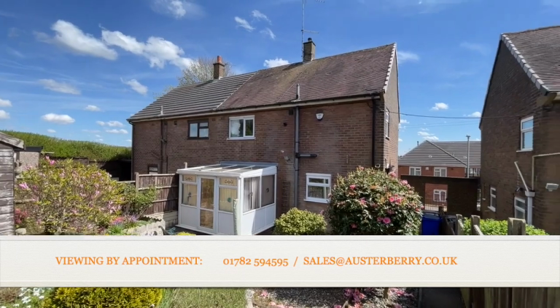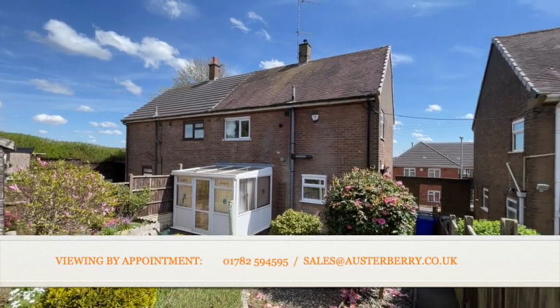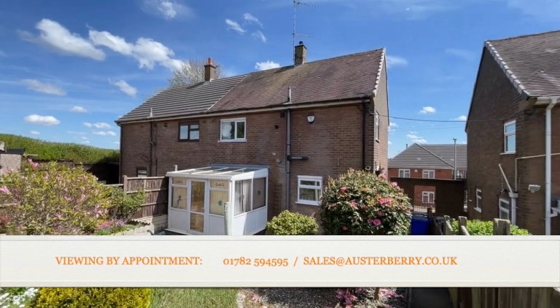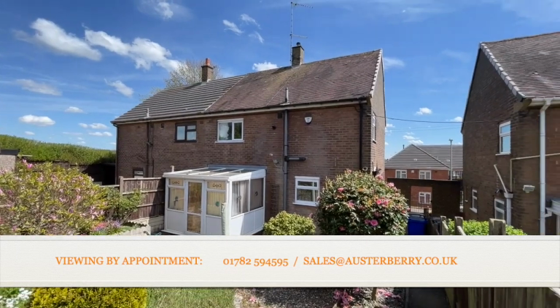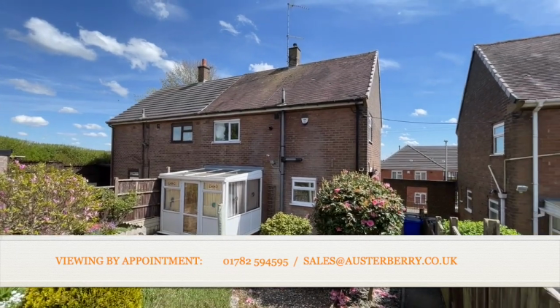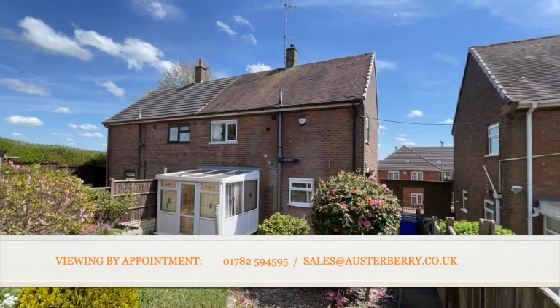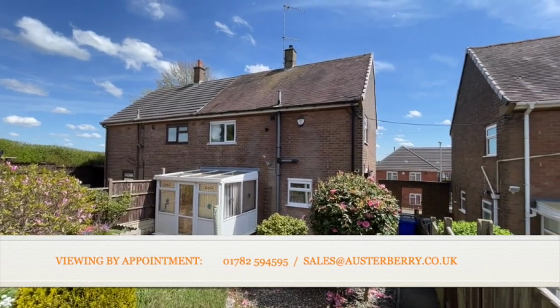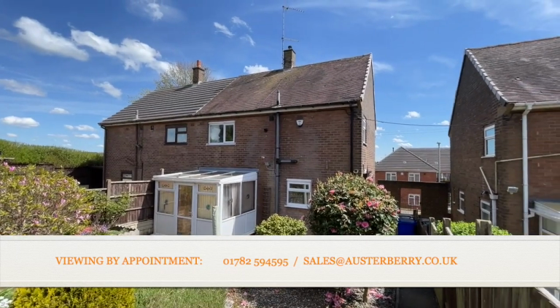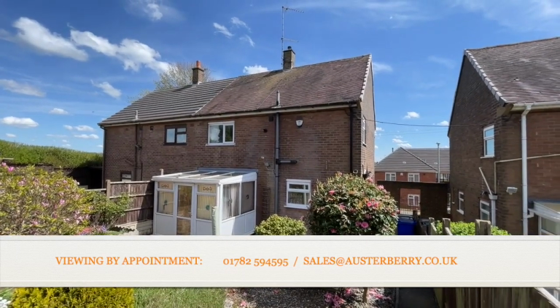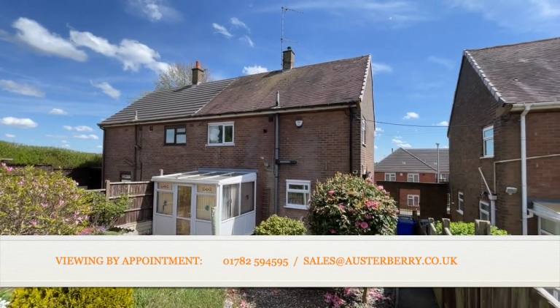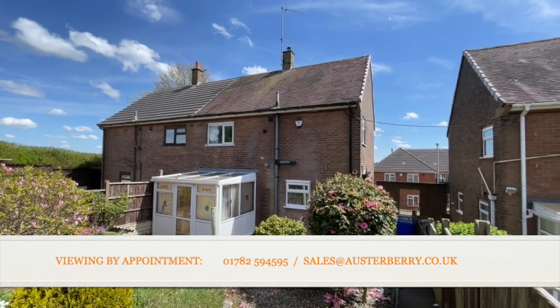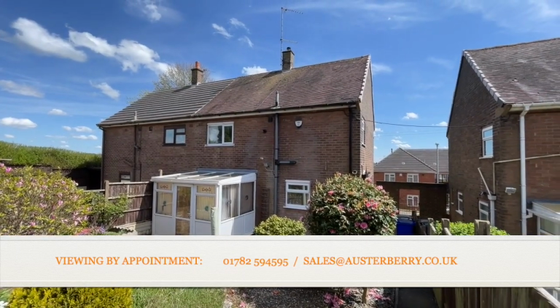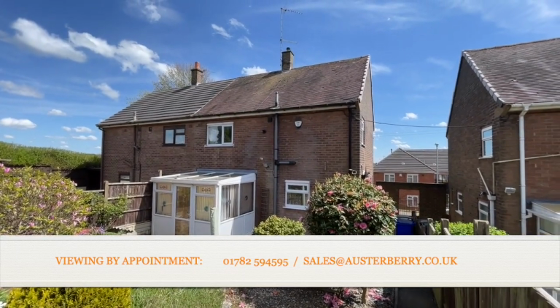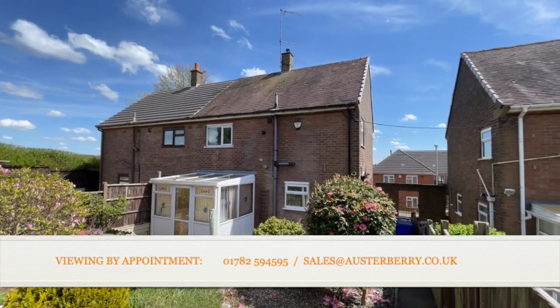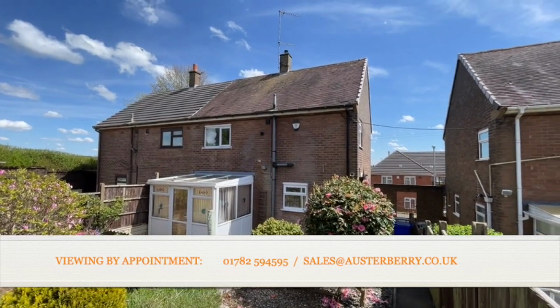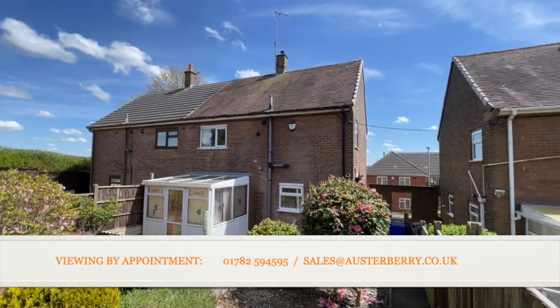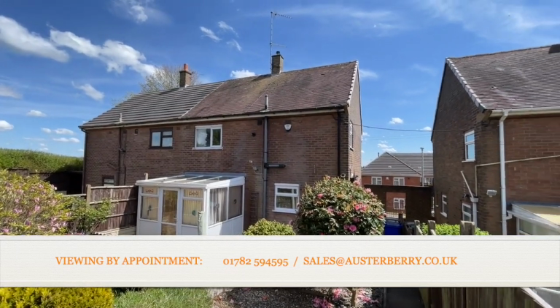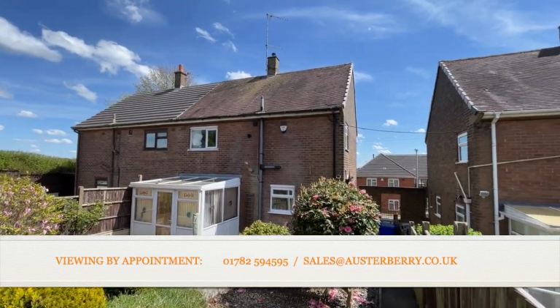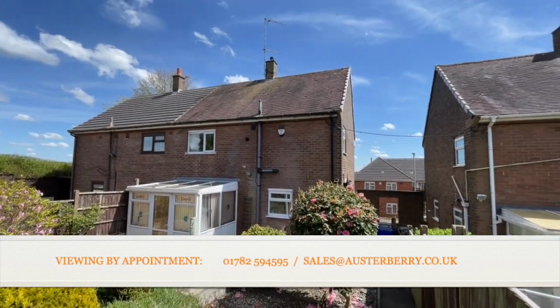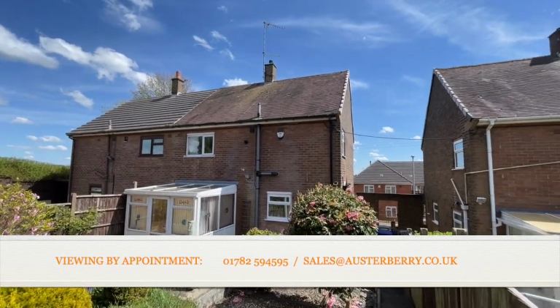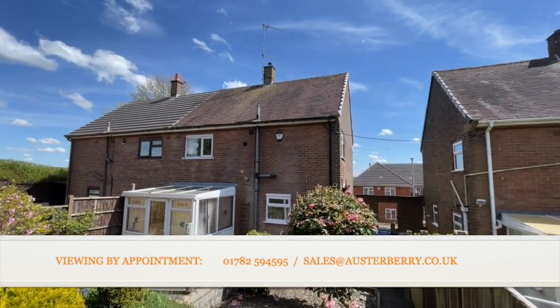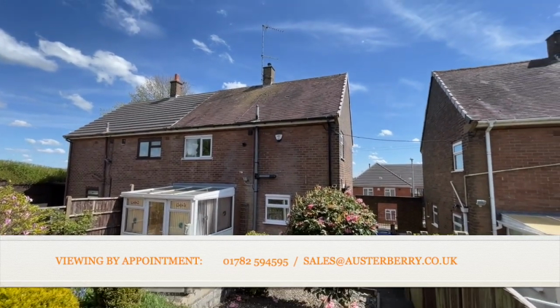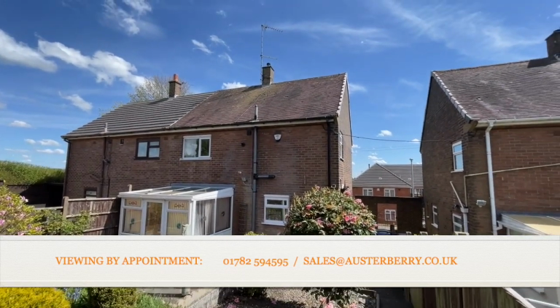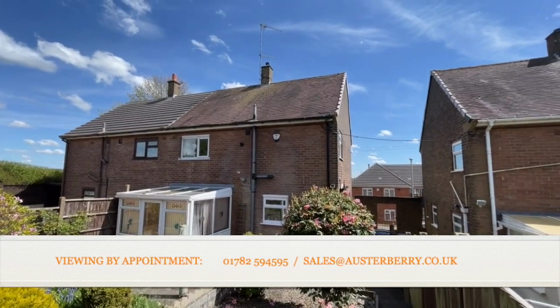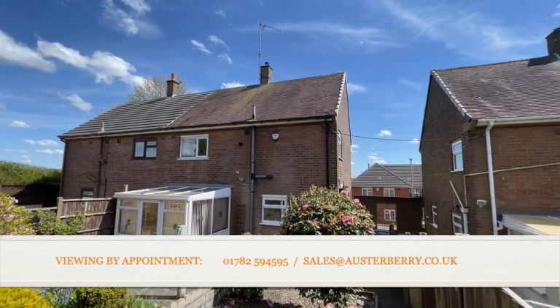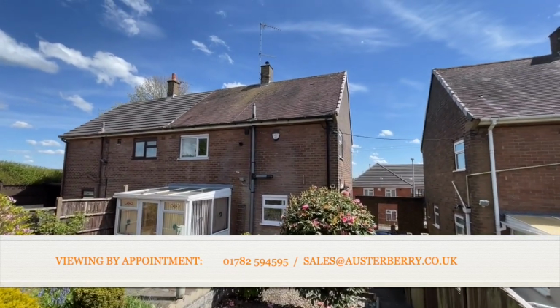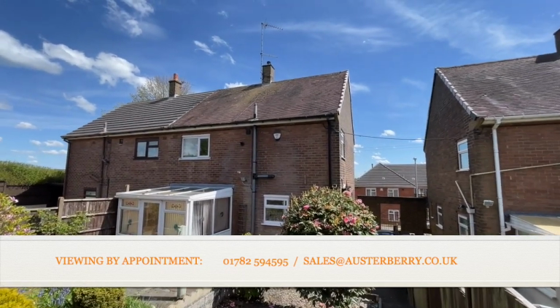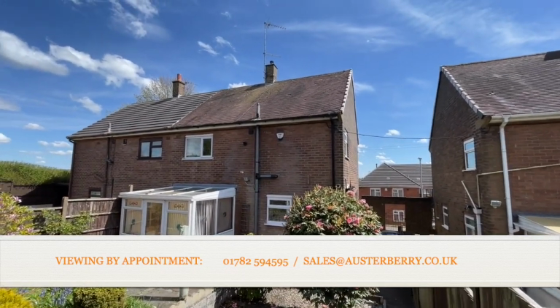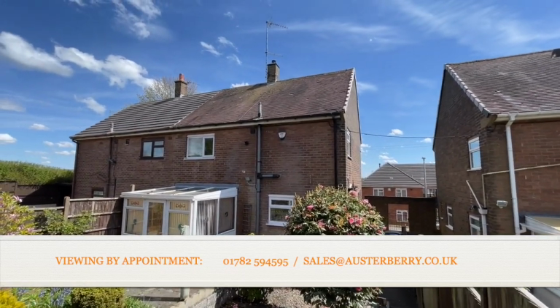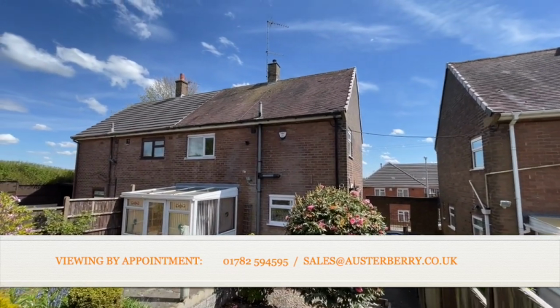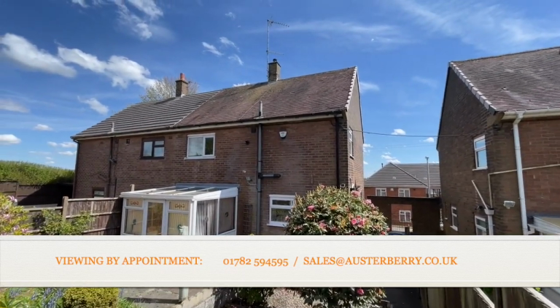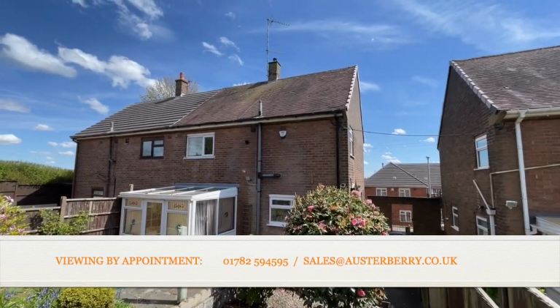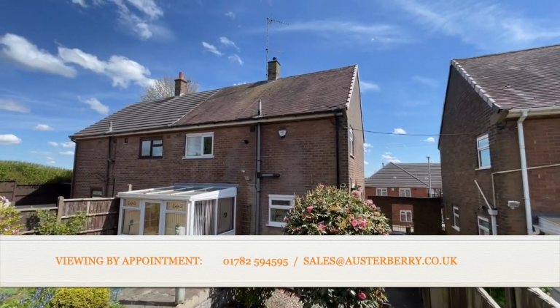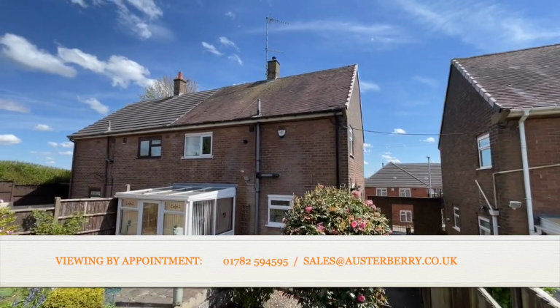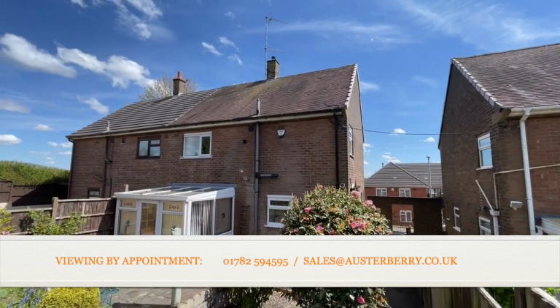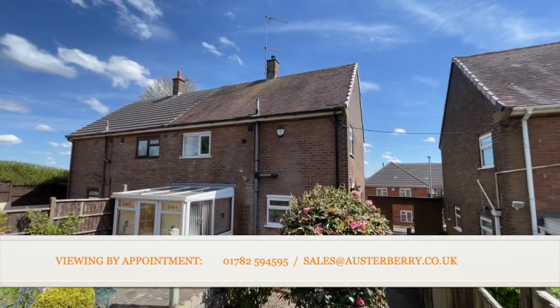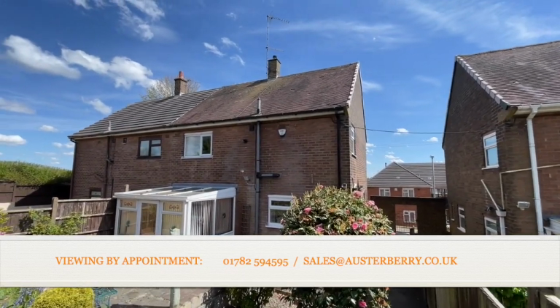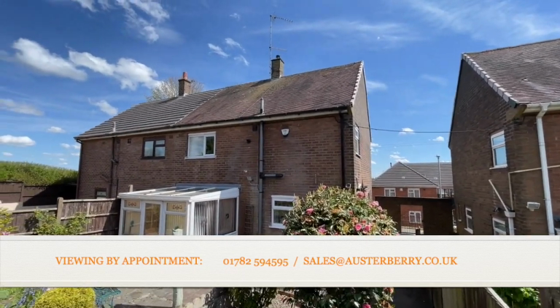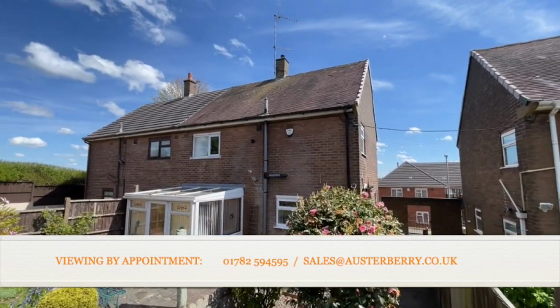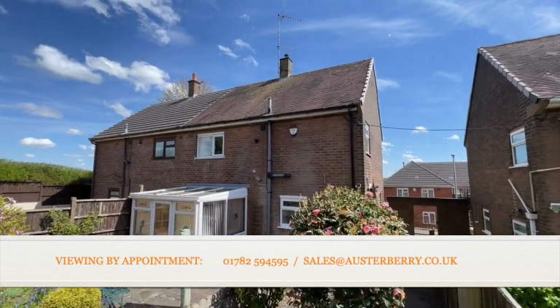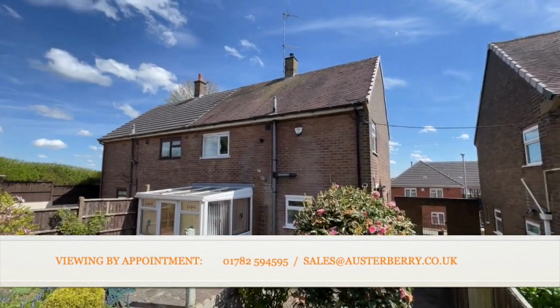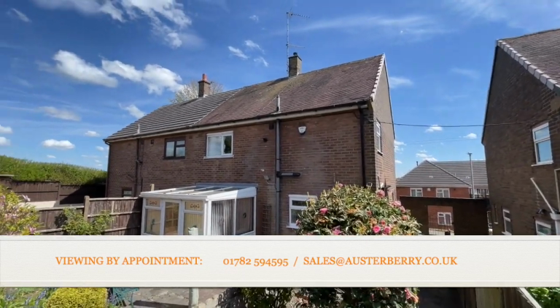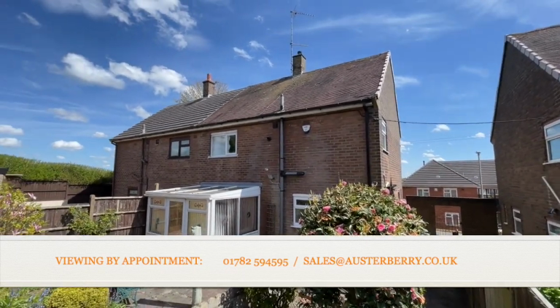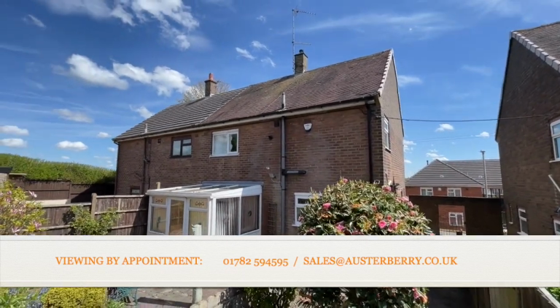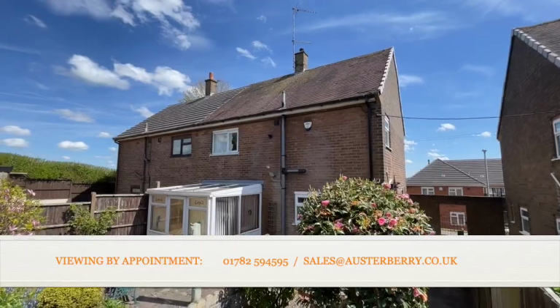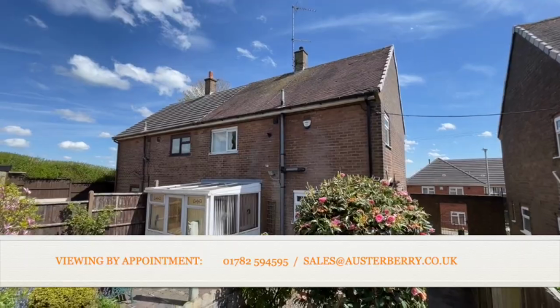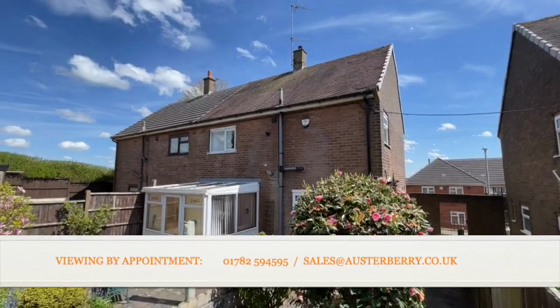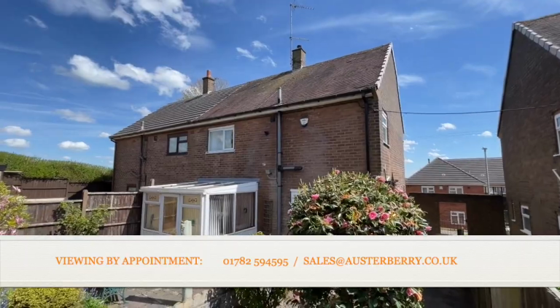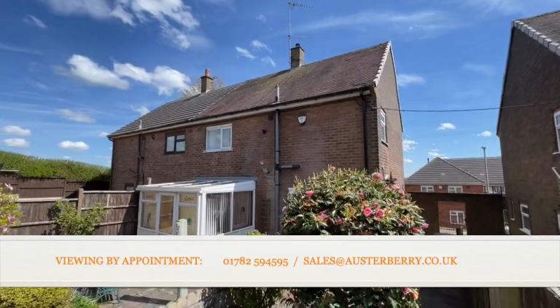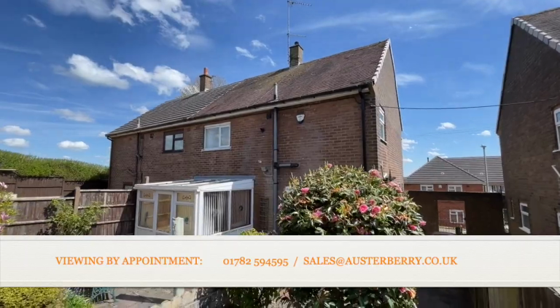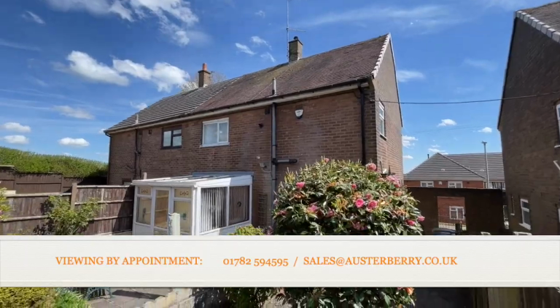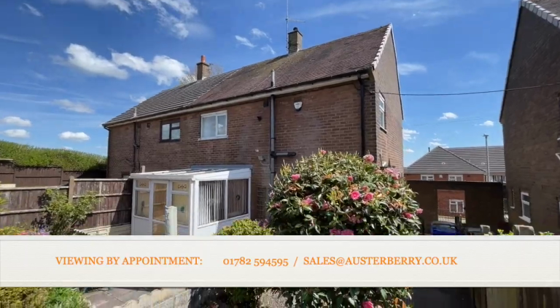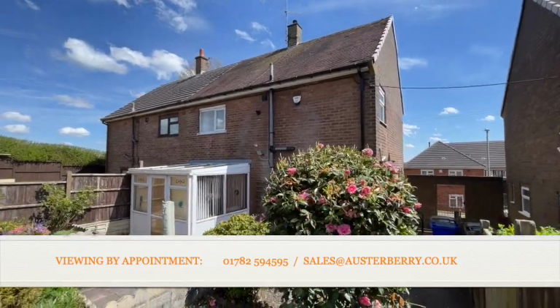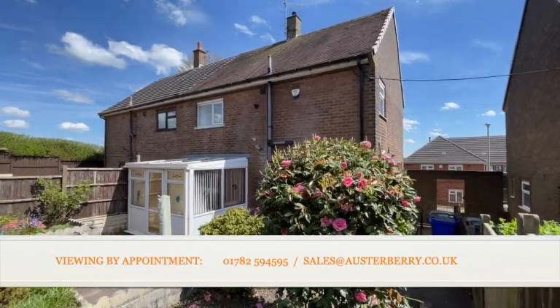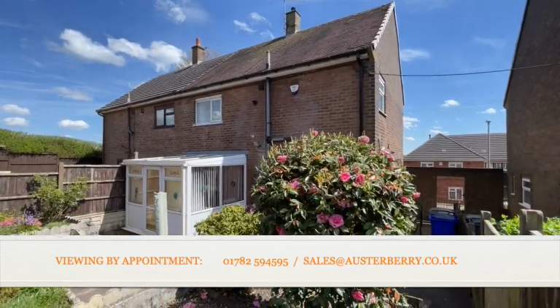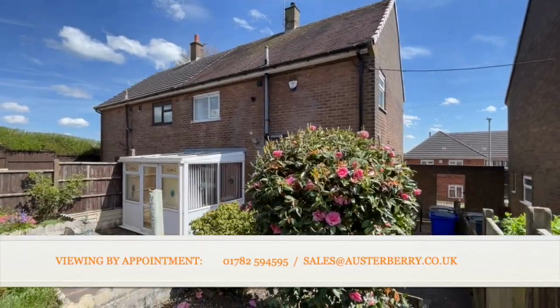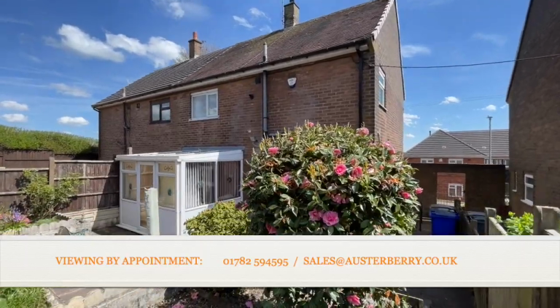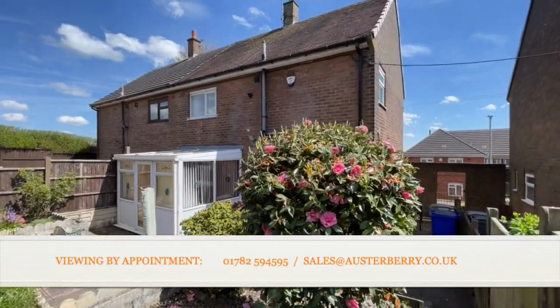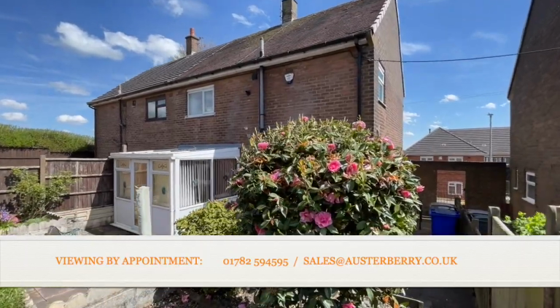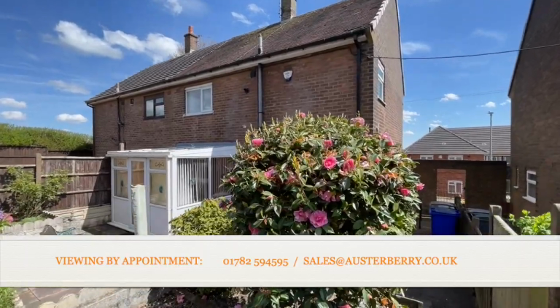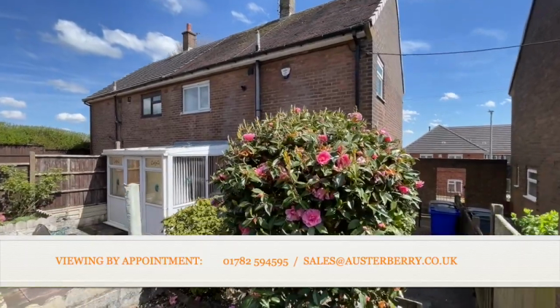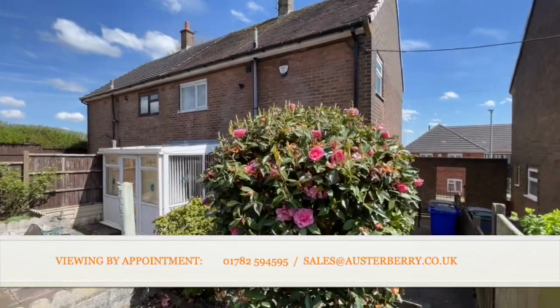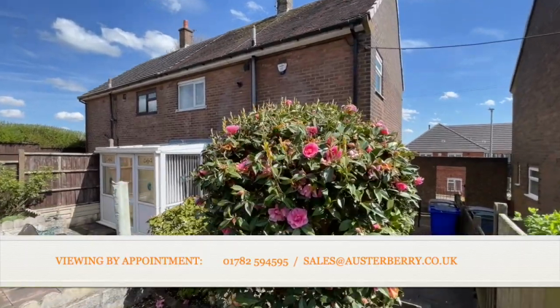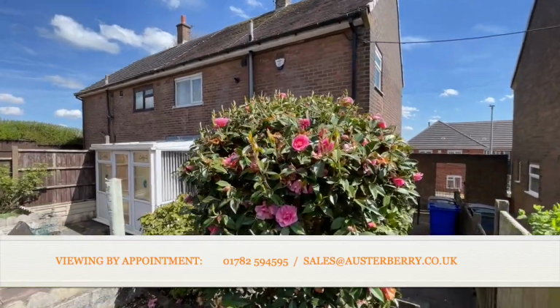So that concludes our tour of this house on Lansbury Grove, Meir. Please contact our sales team to arrange your viewing. Thank you.